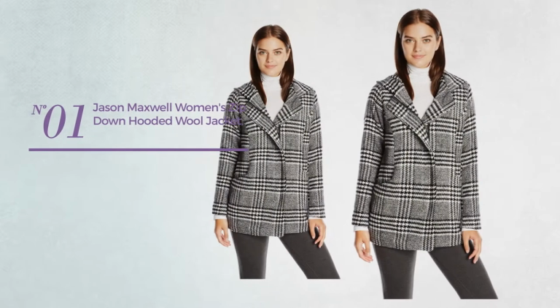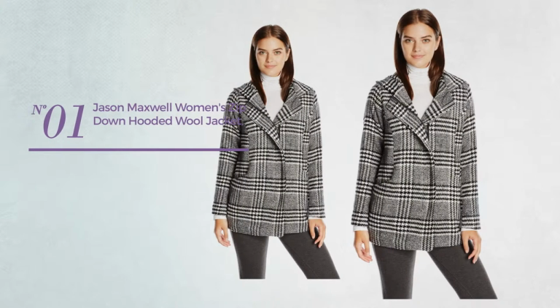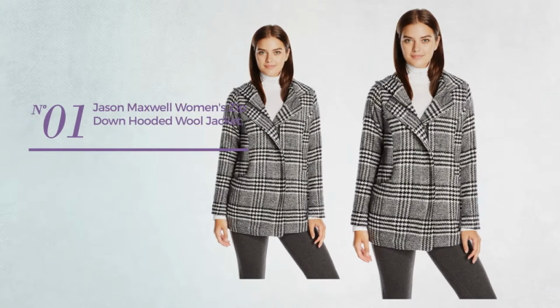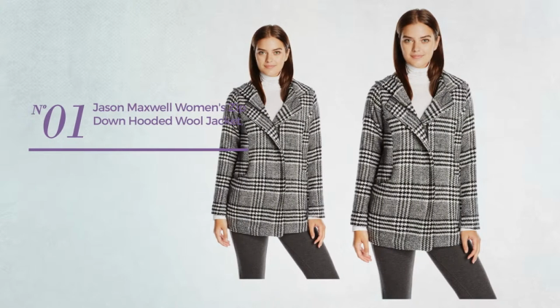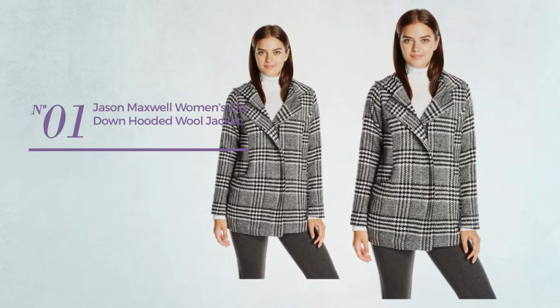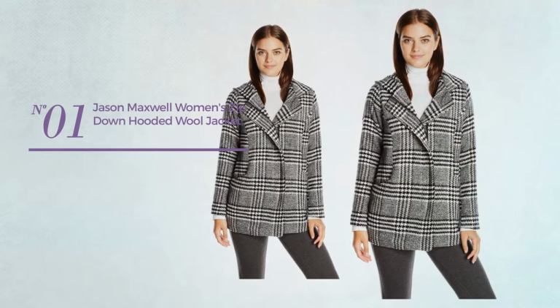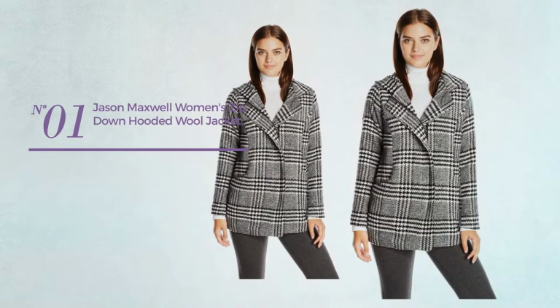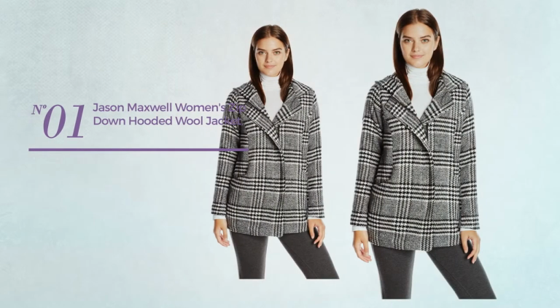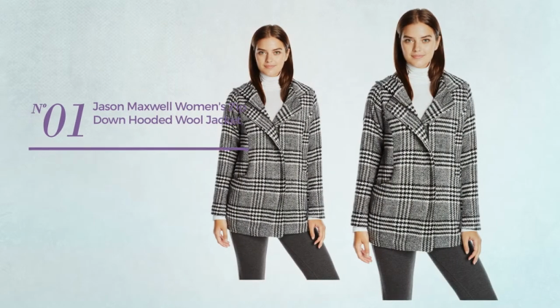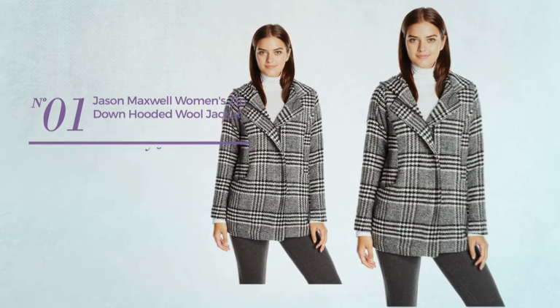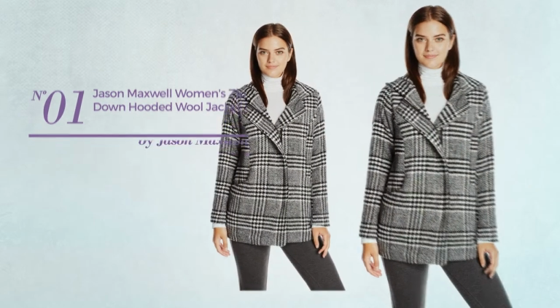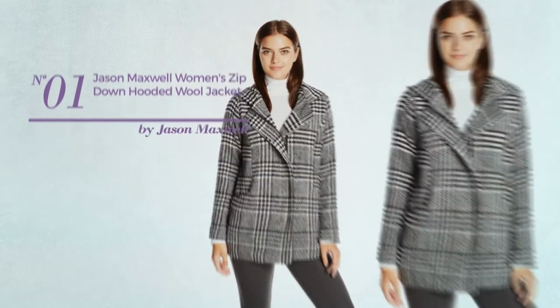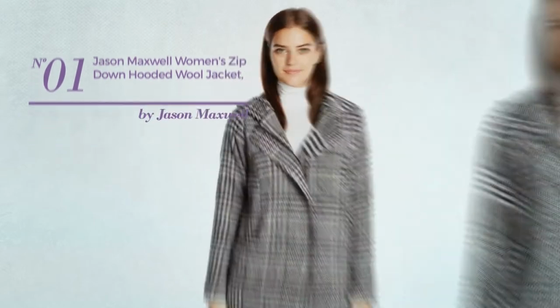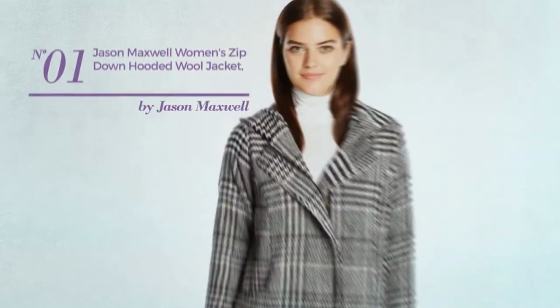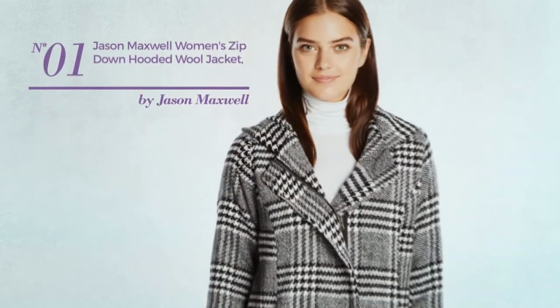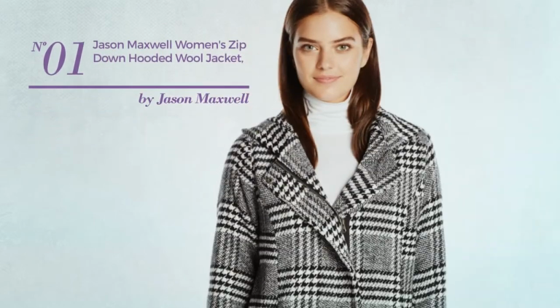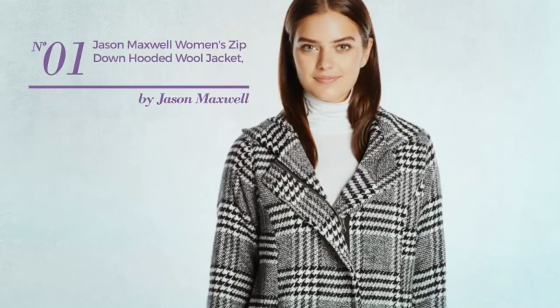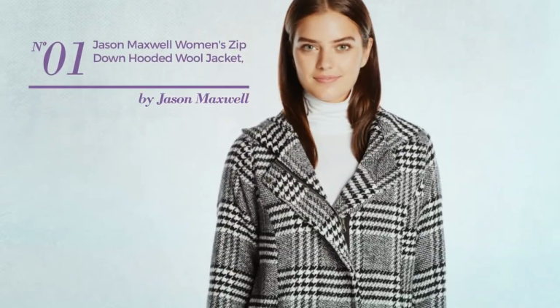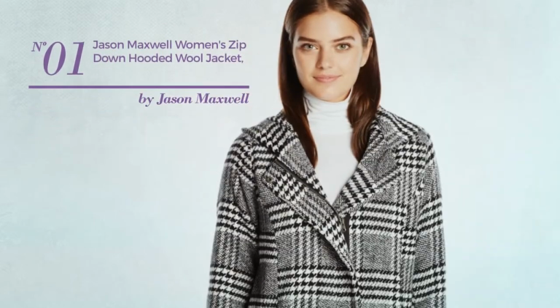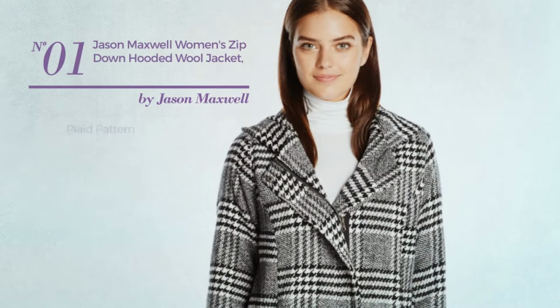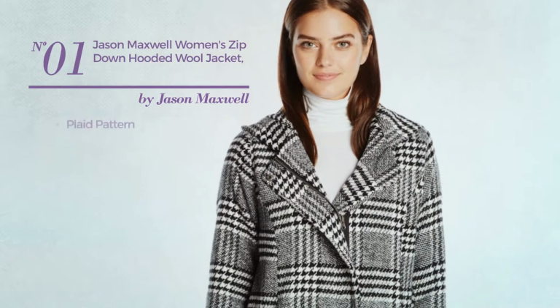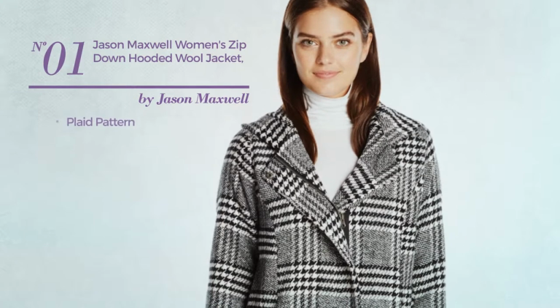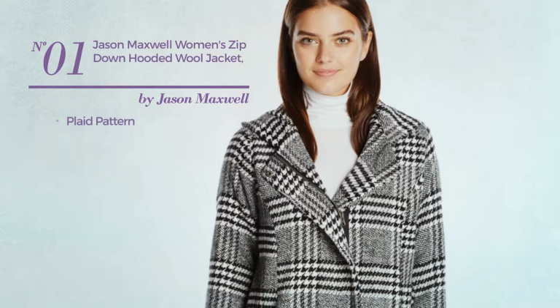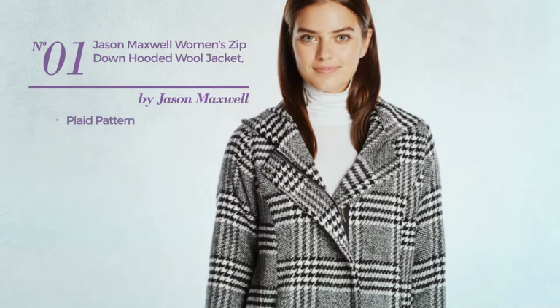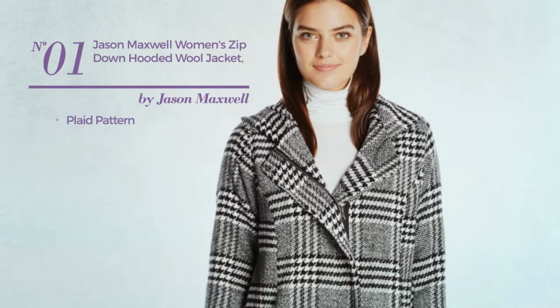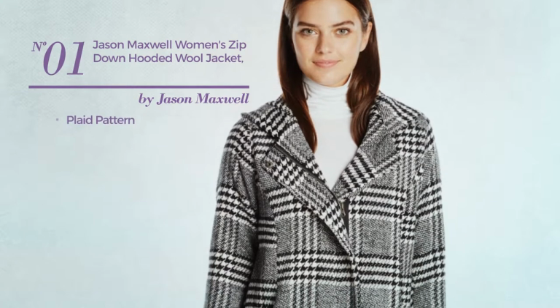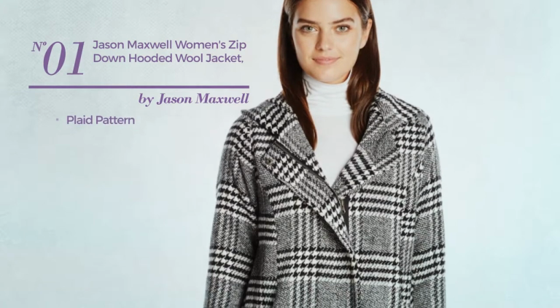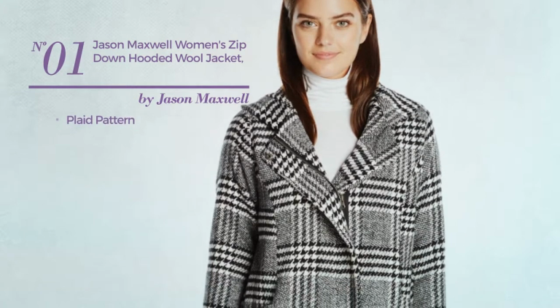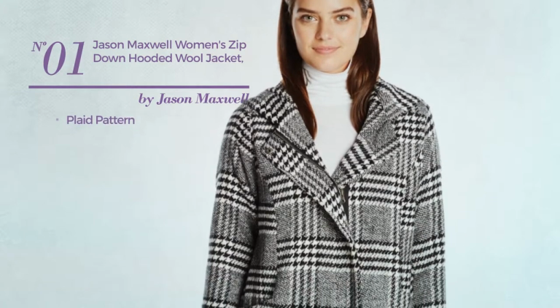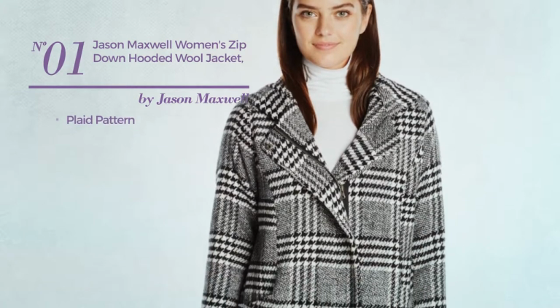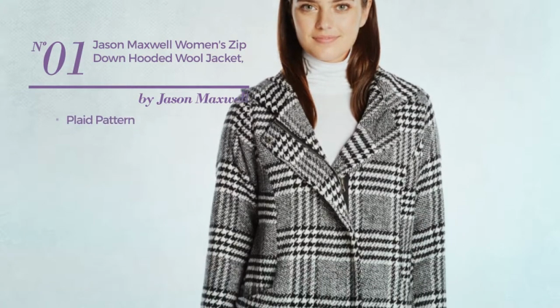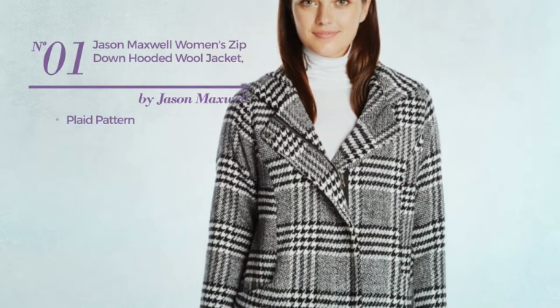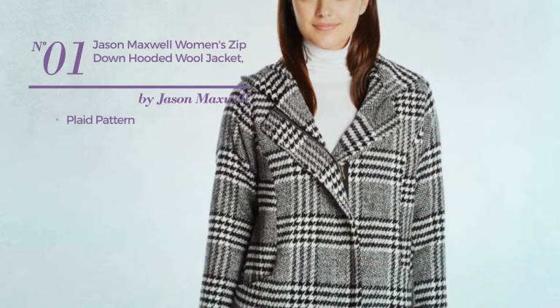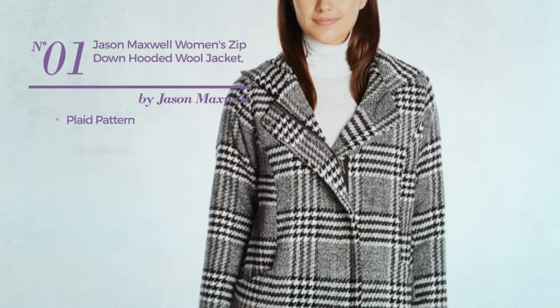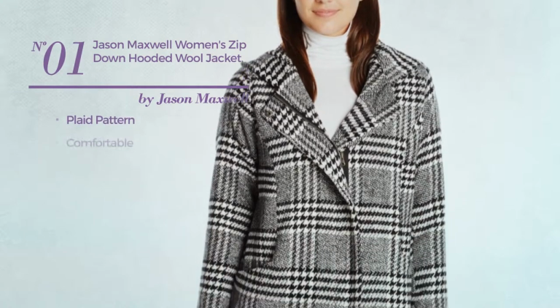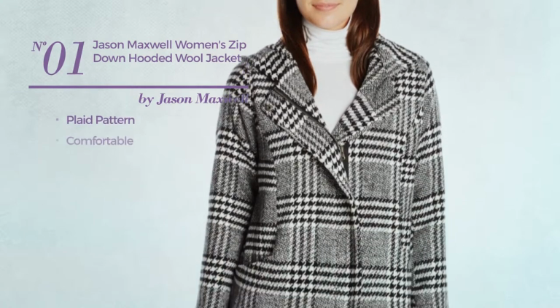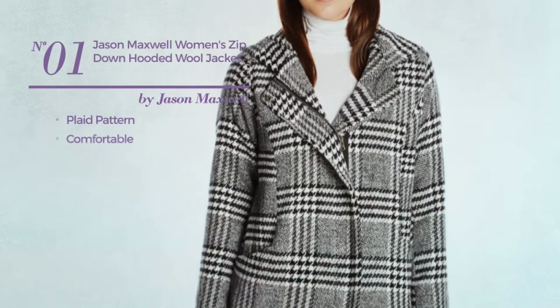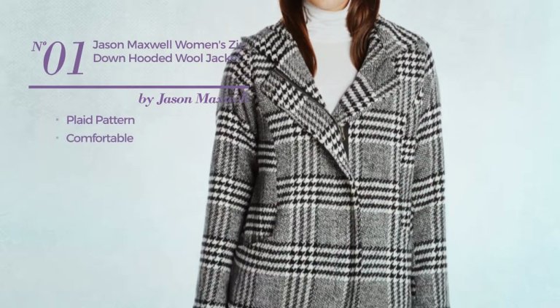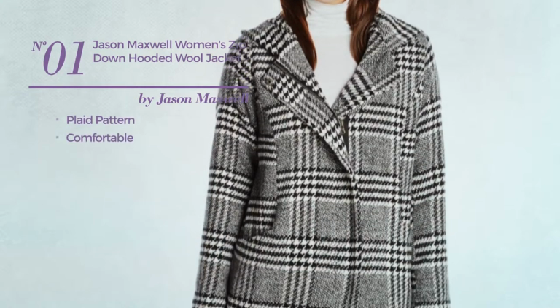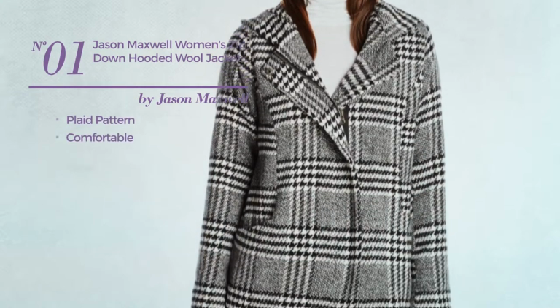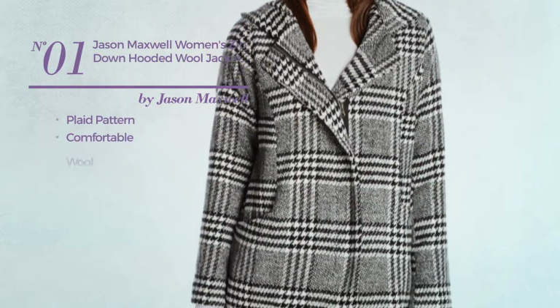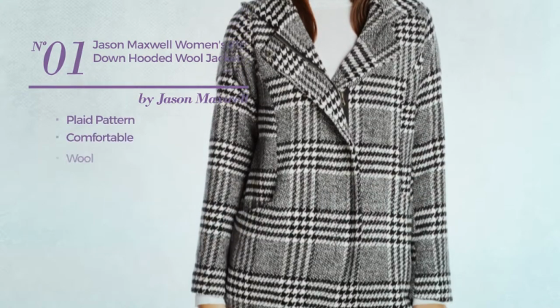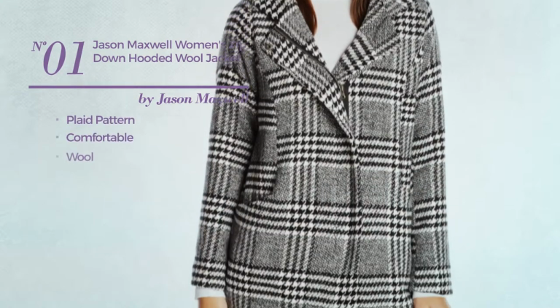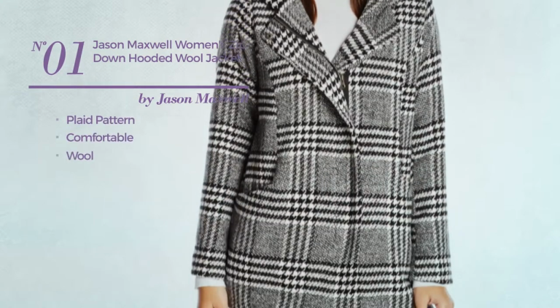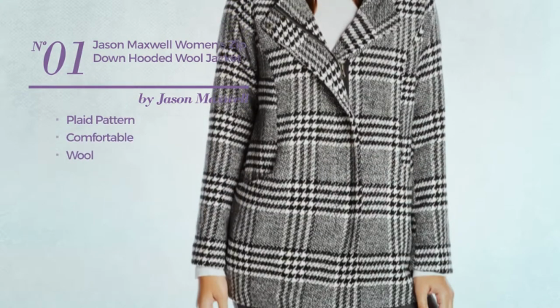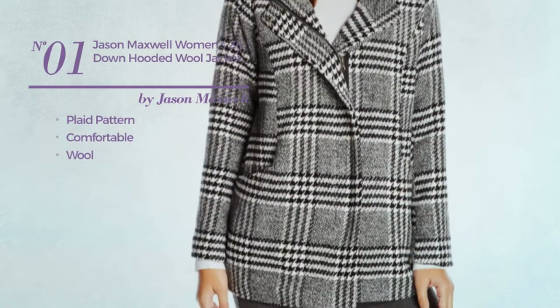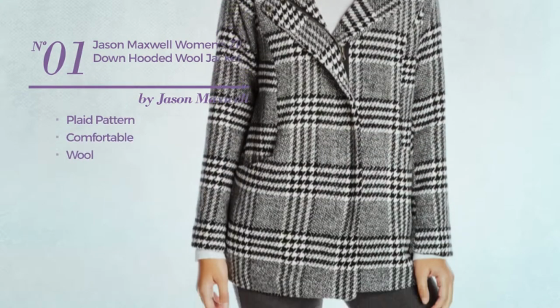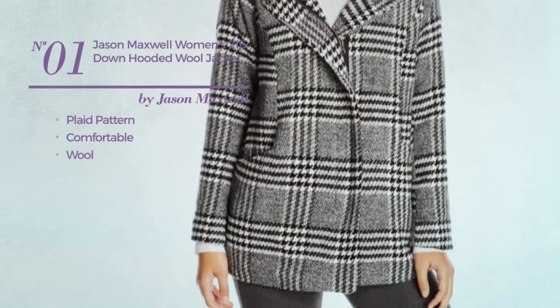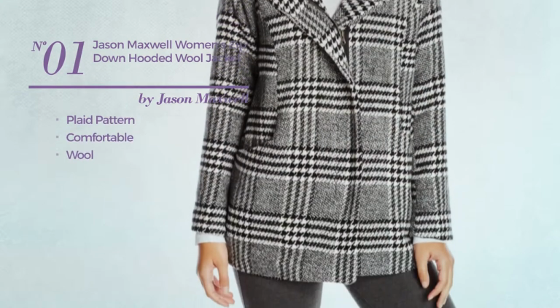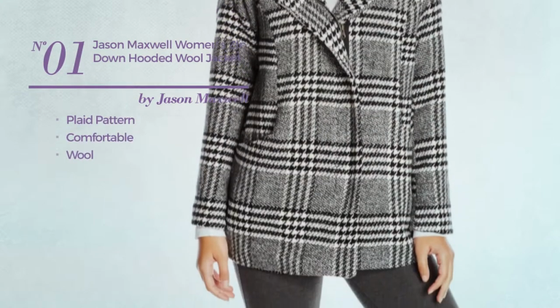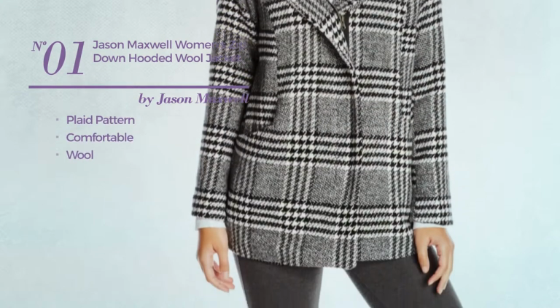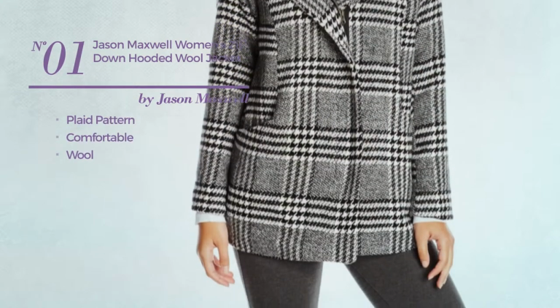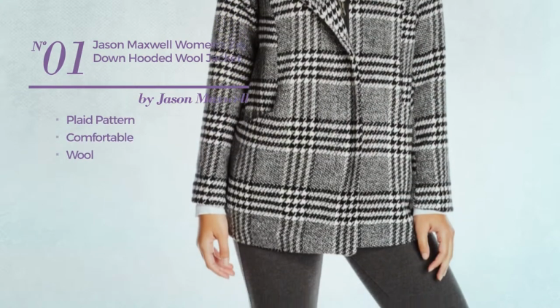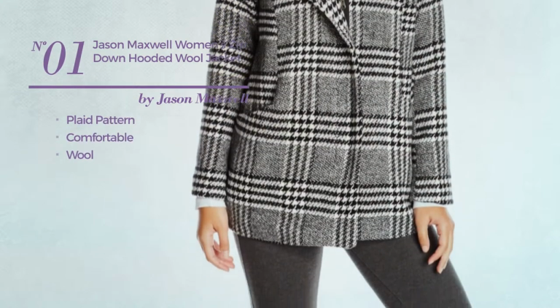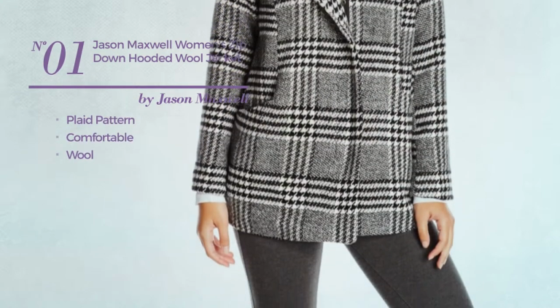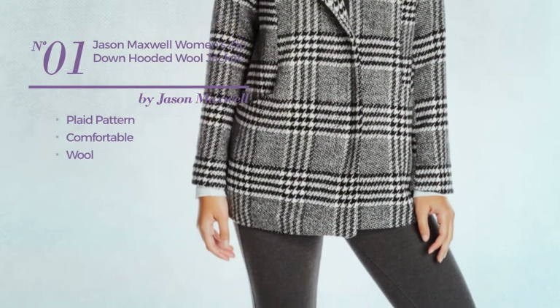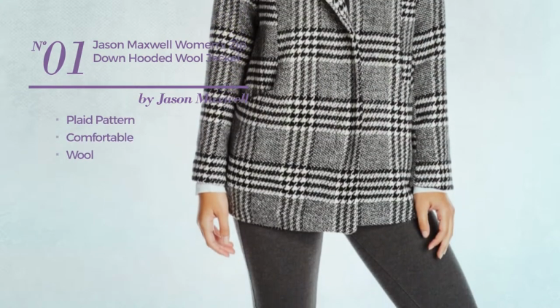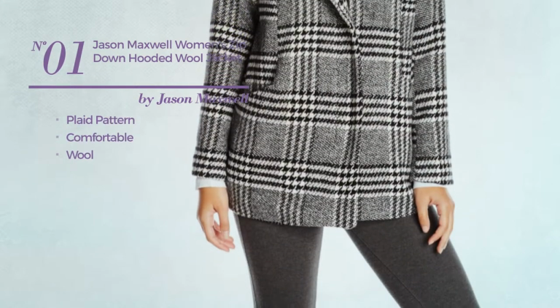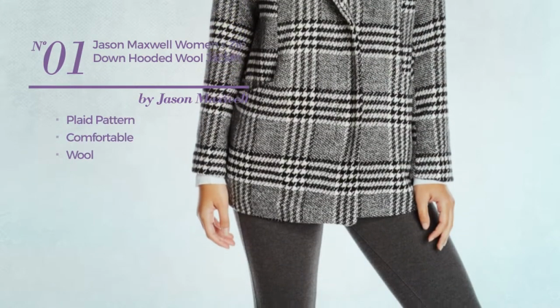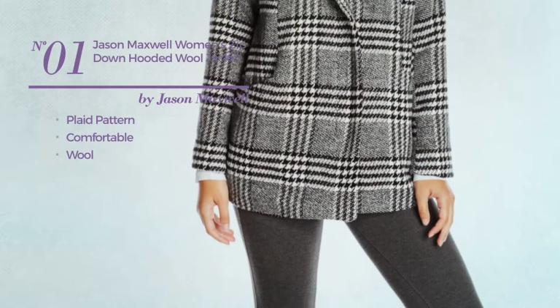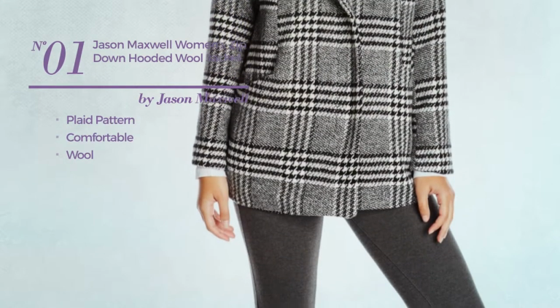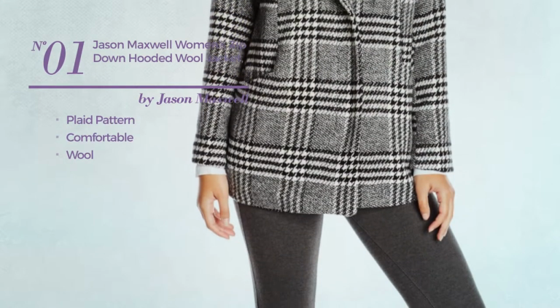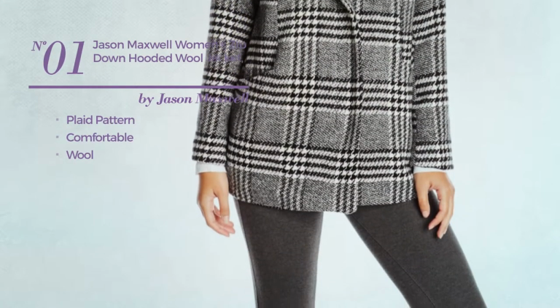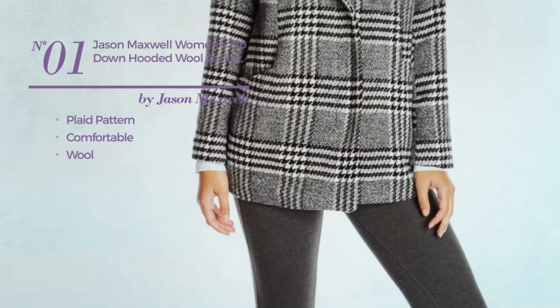Number 1. Featuring a plaid pattern, made of comfortable wool. Available in 4 more colors.